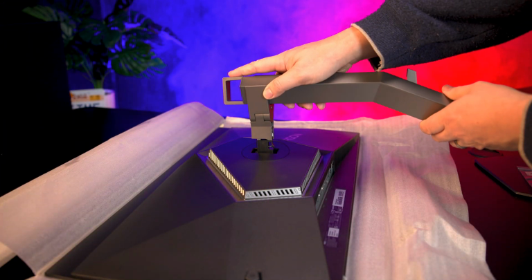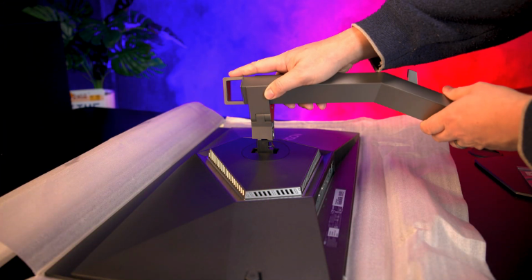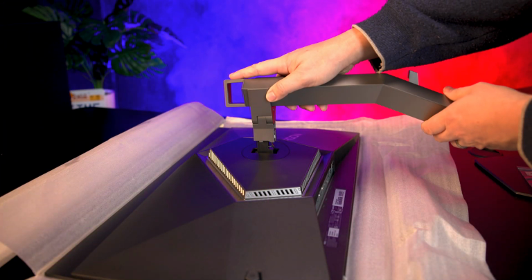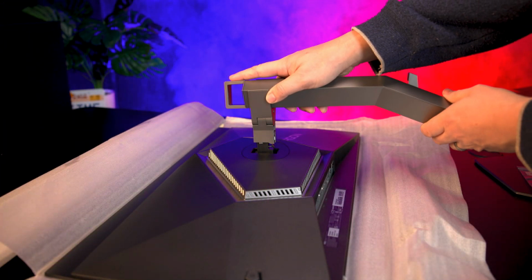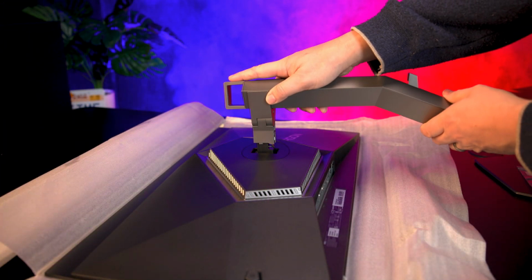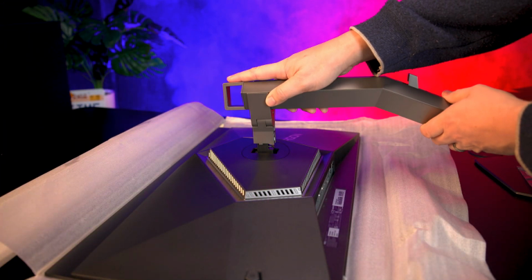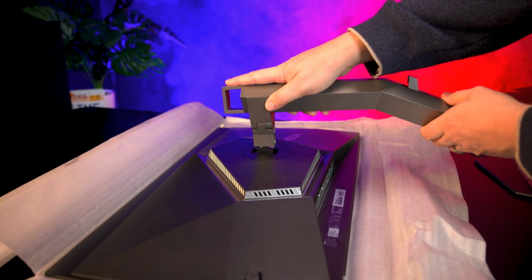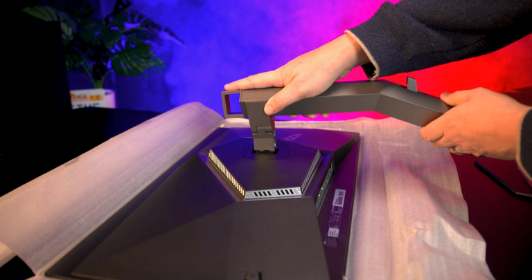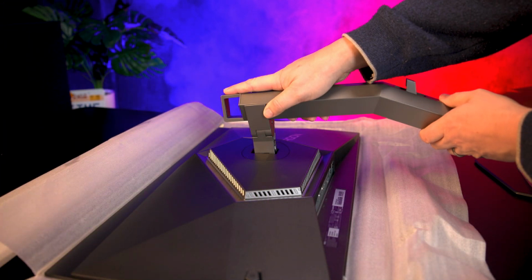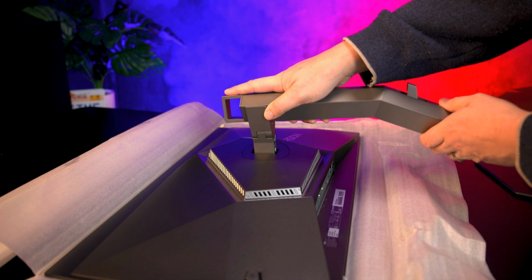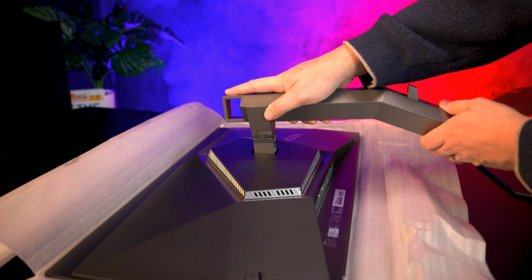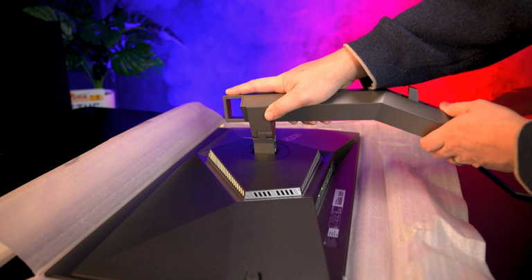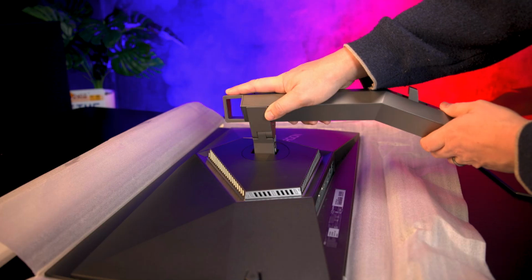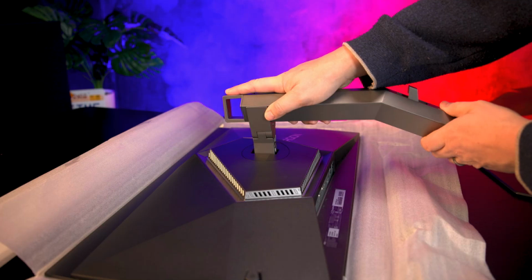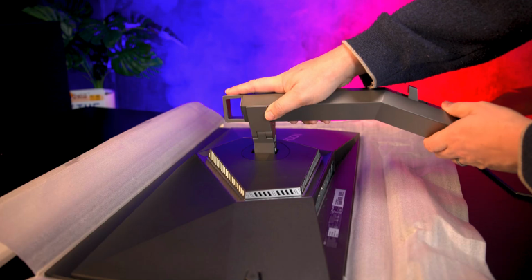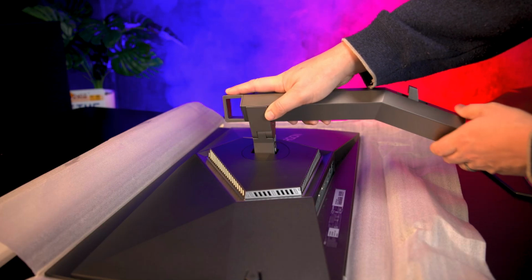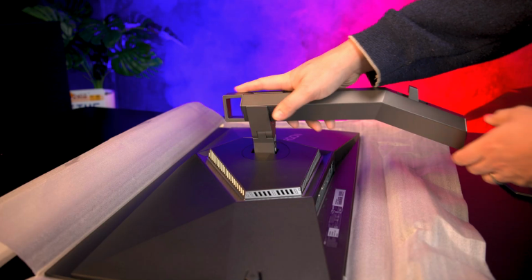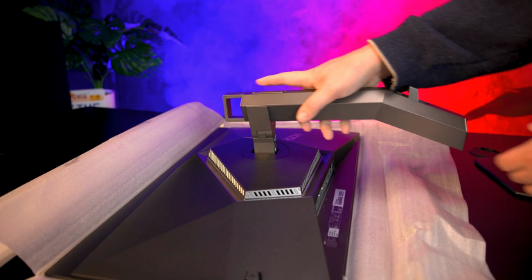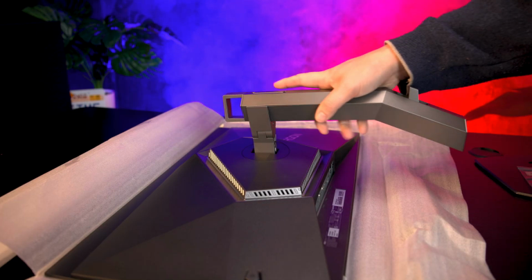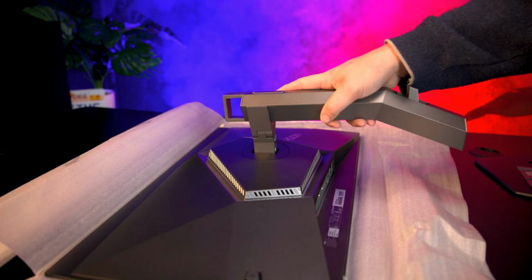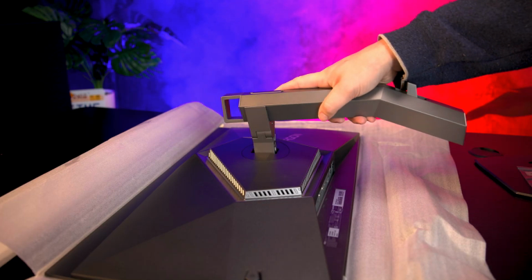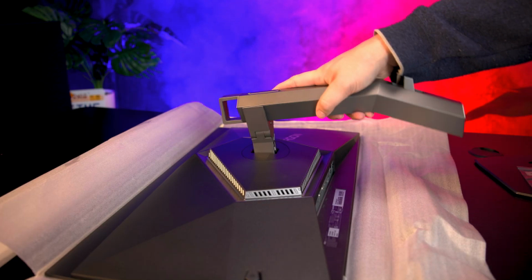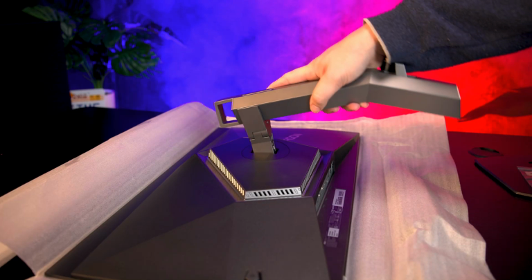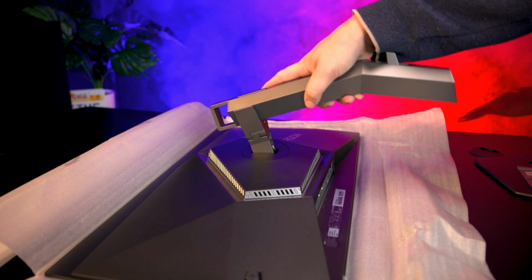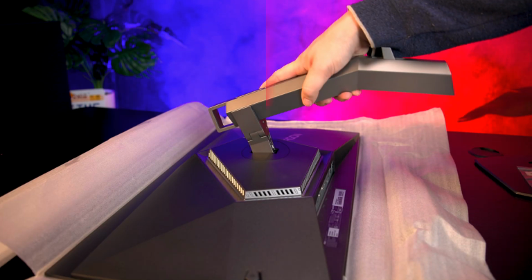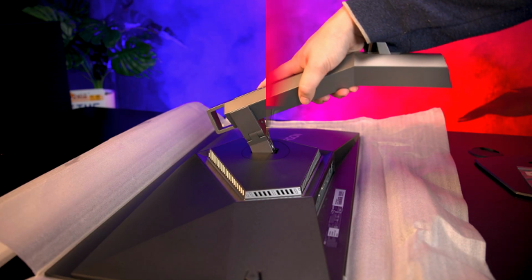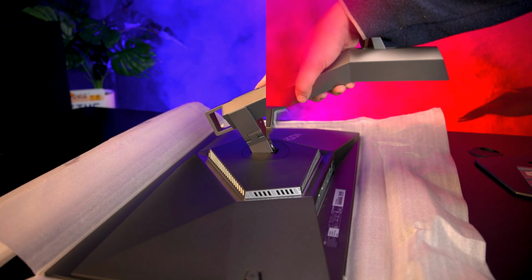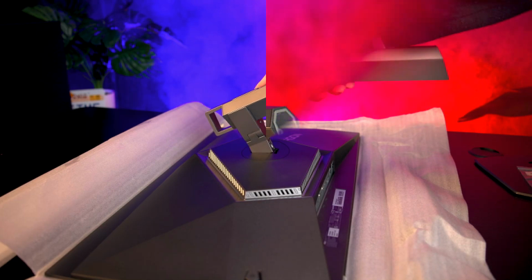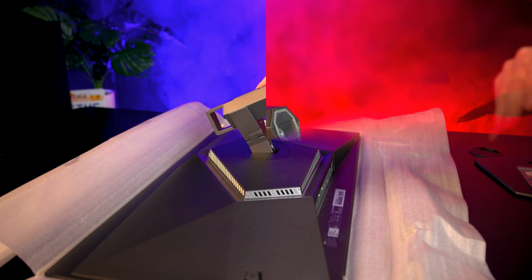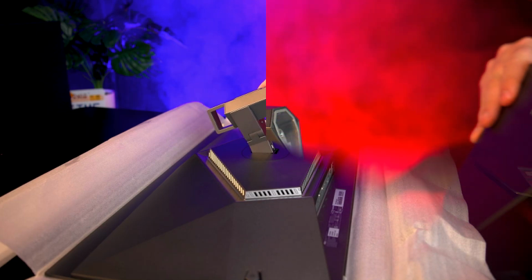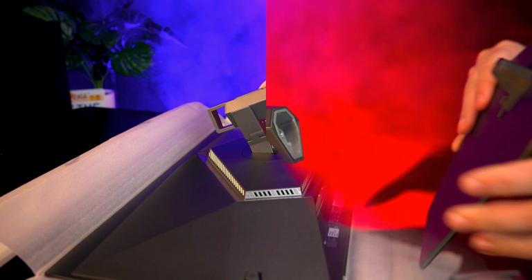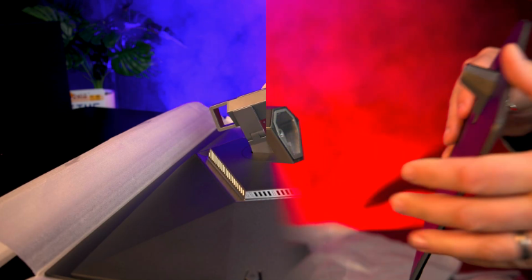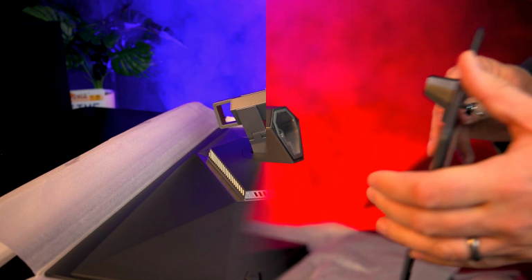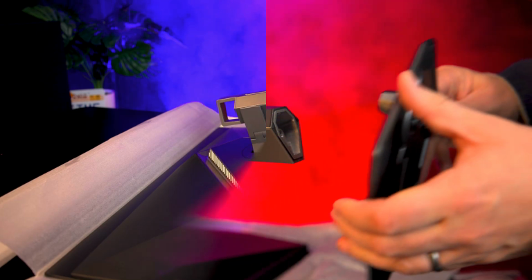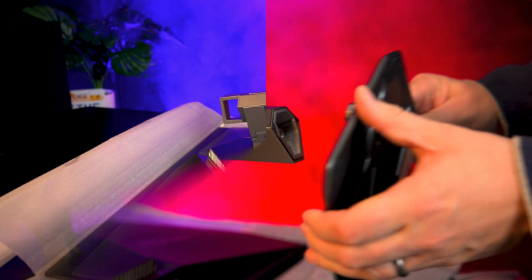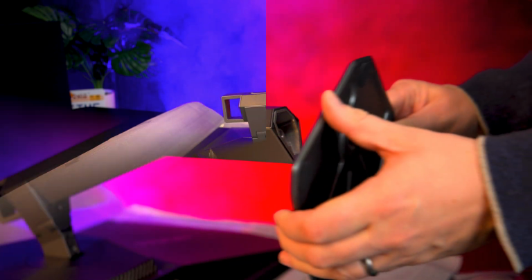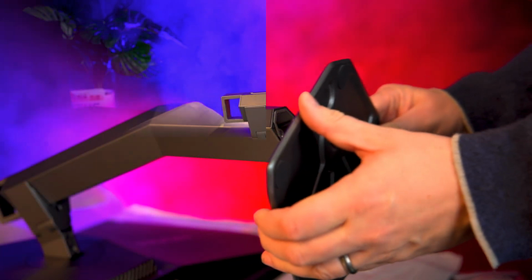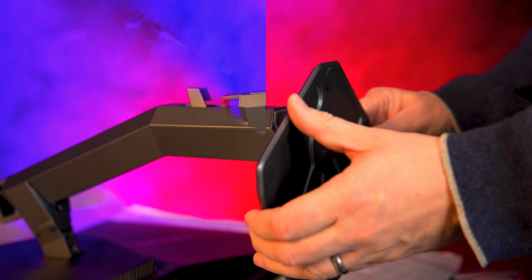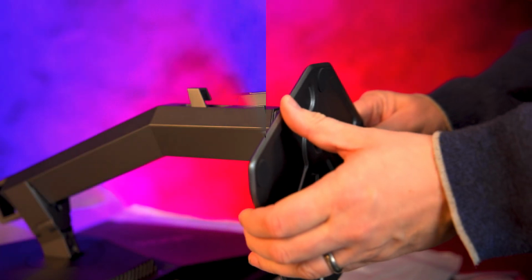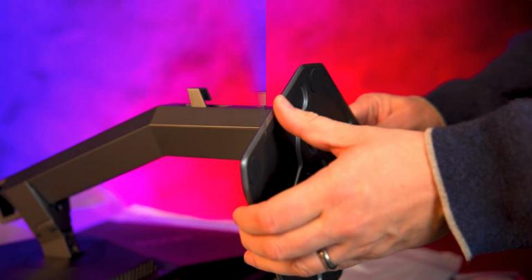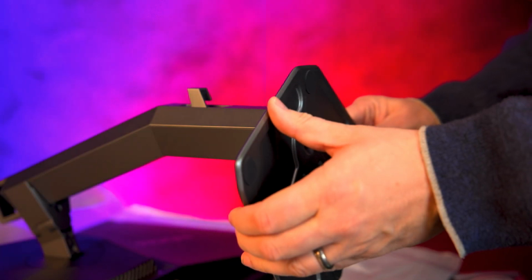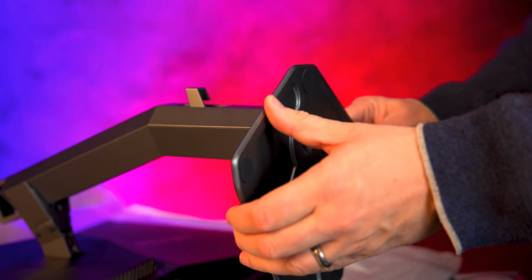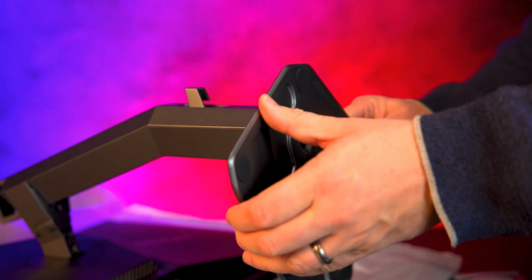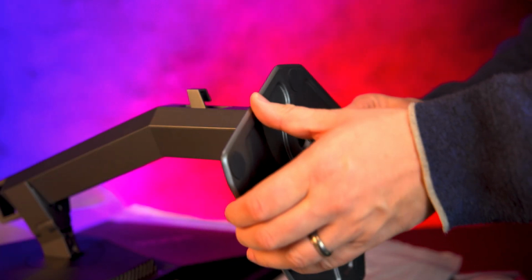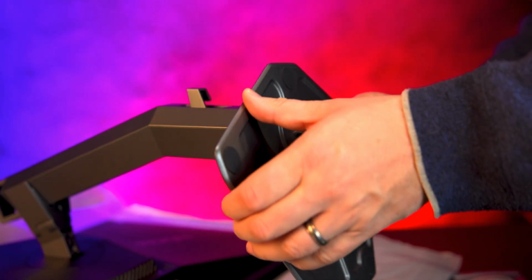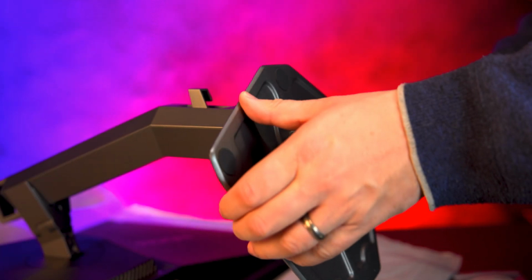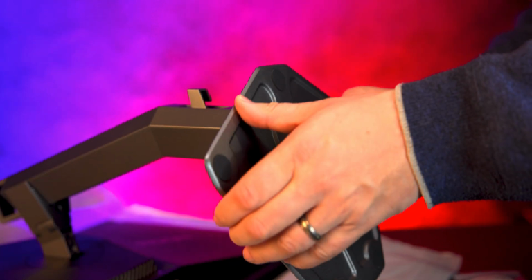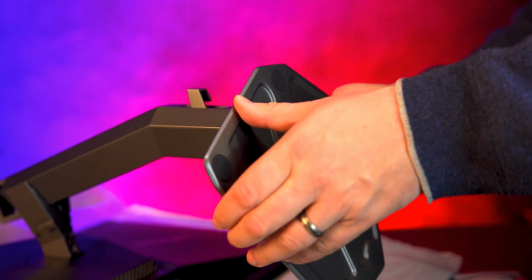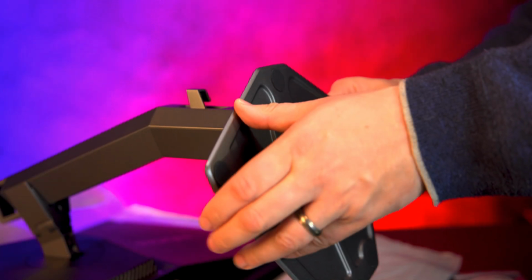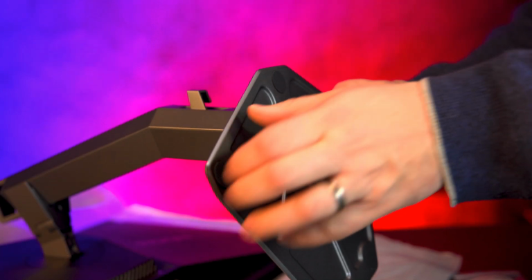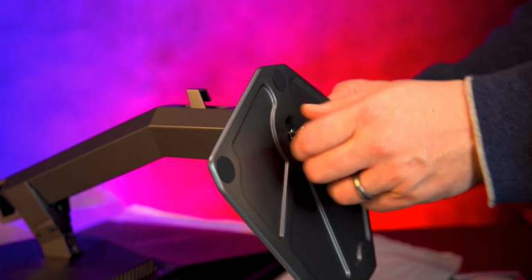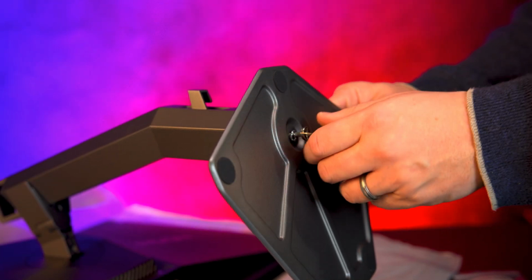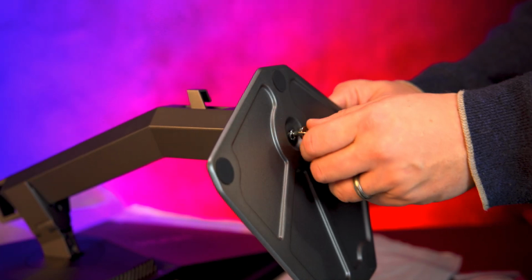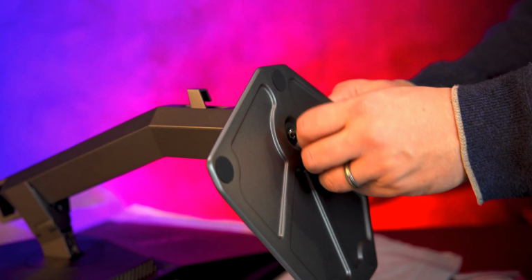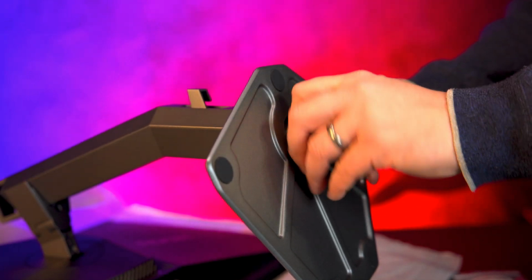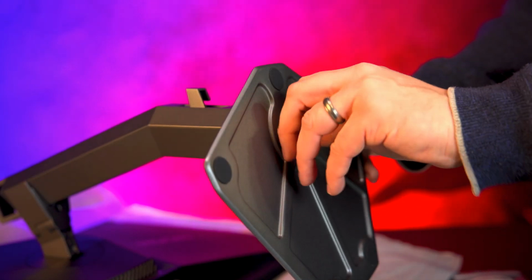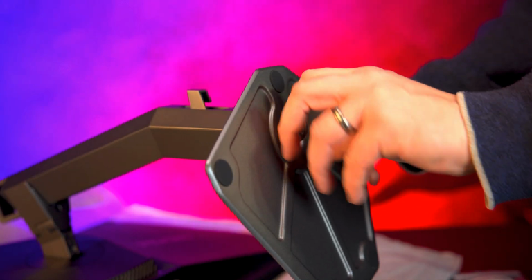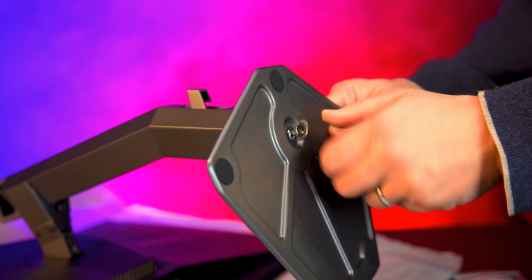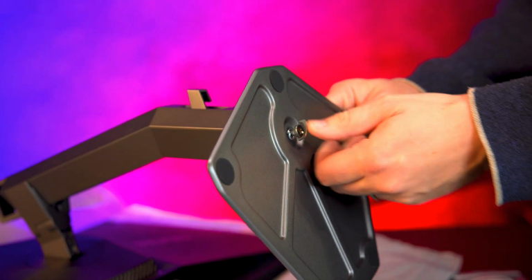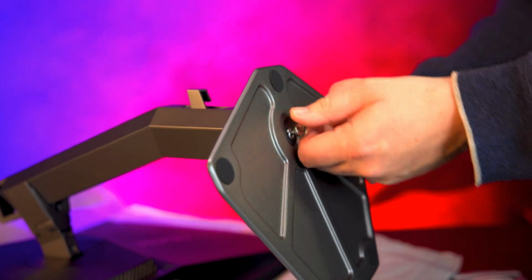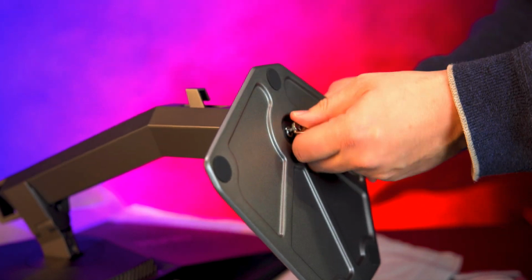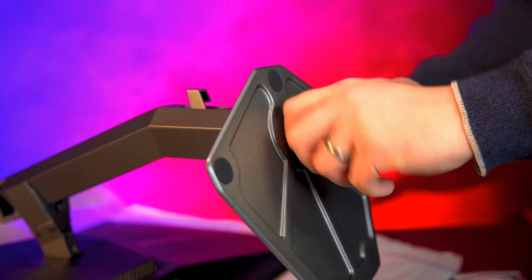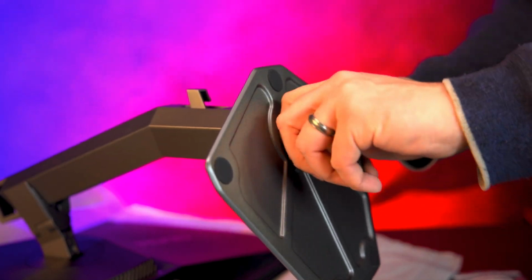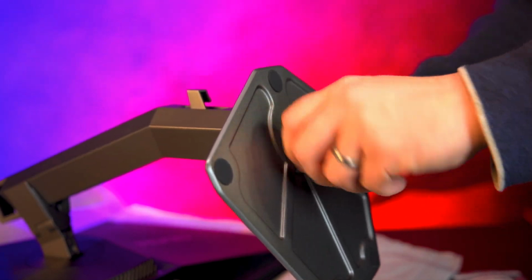The setup is simple. The stand clicks into the back of the monitor and the base screws on. Plug your cables in and job done.